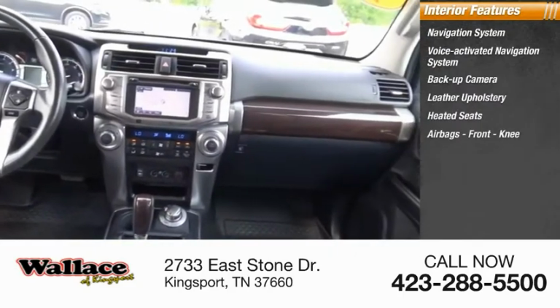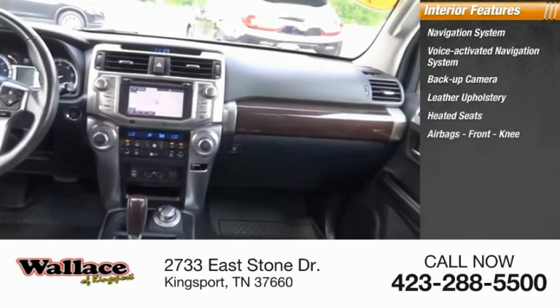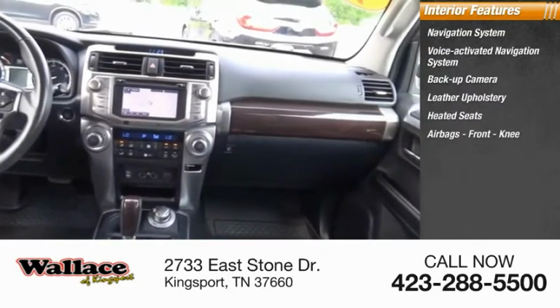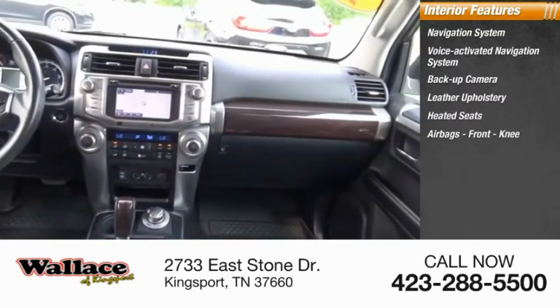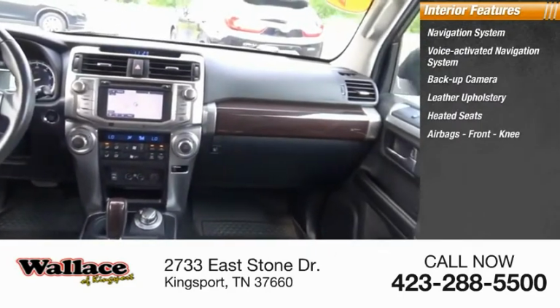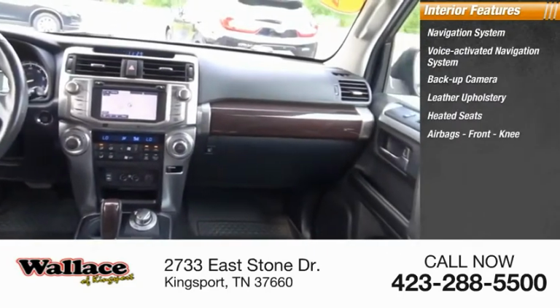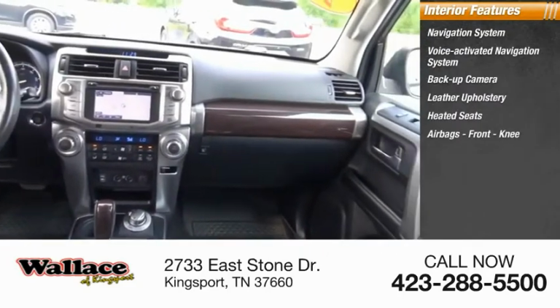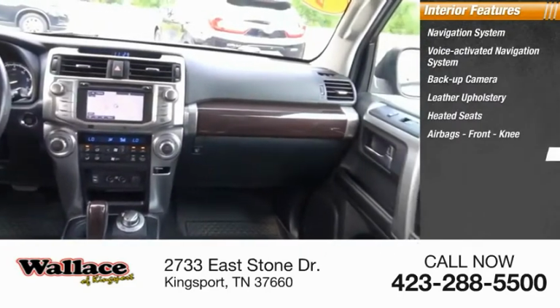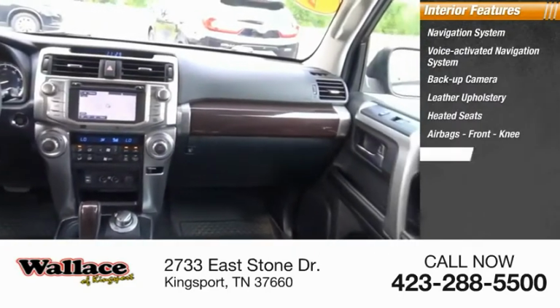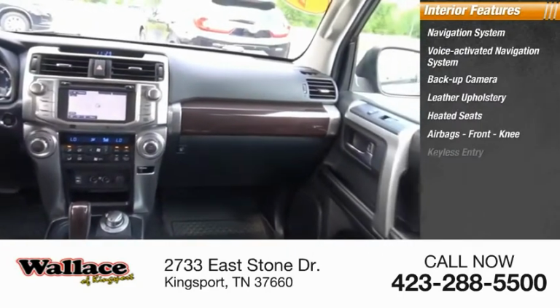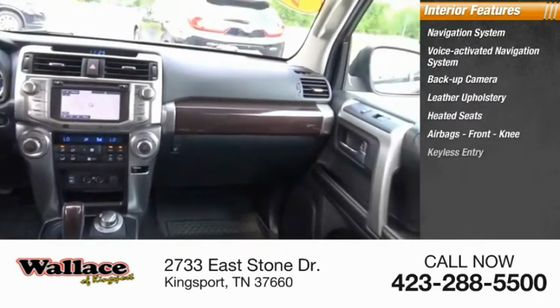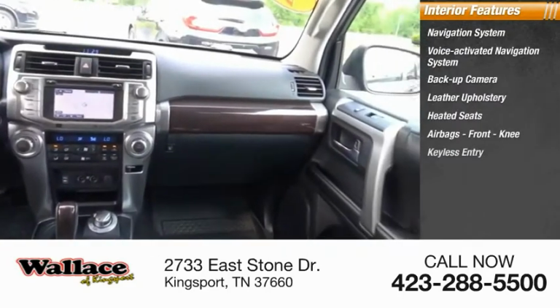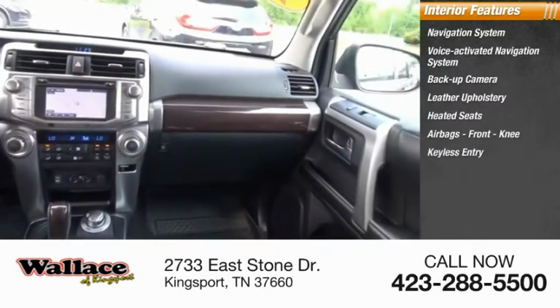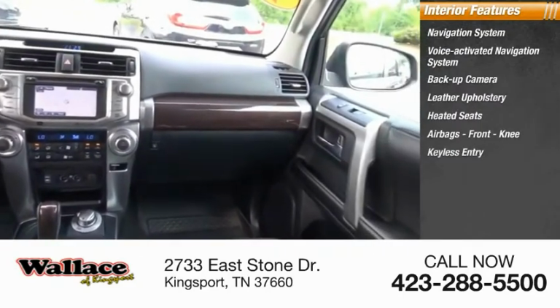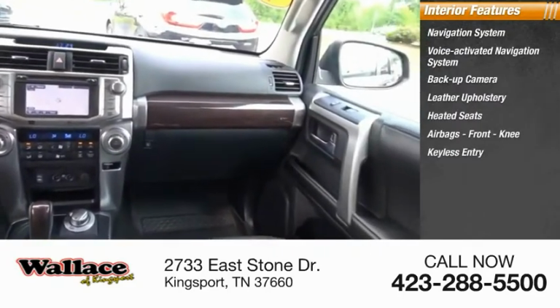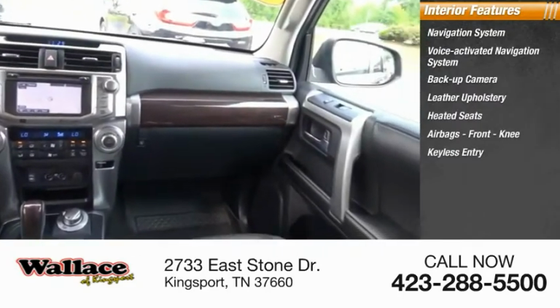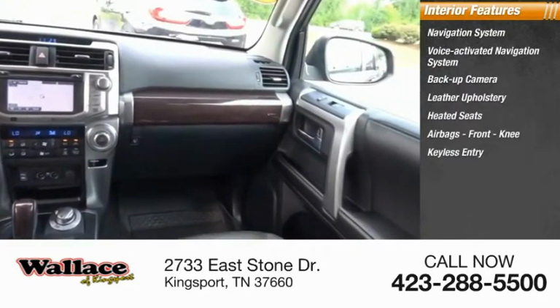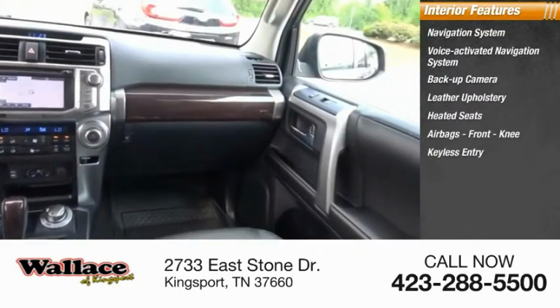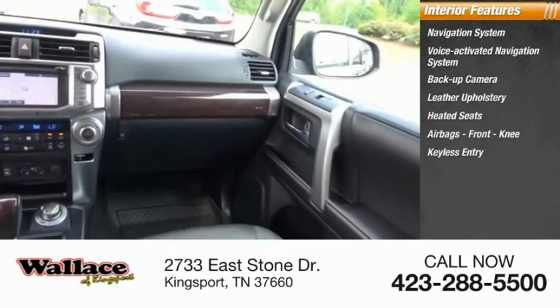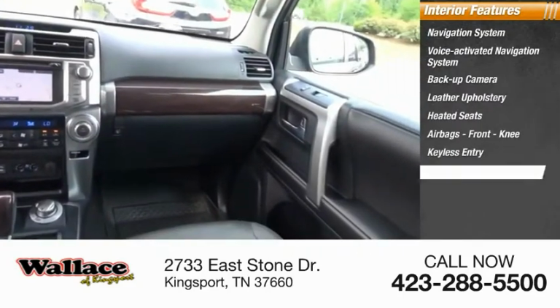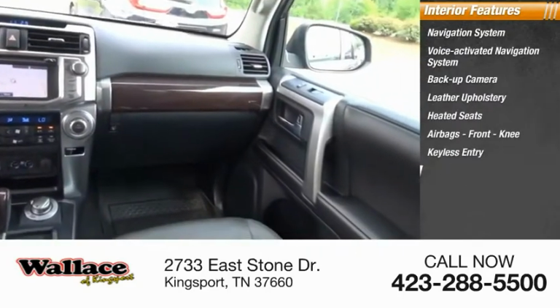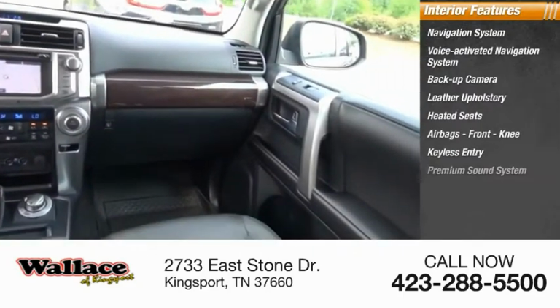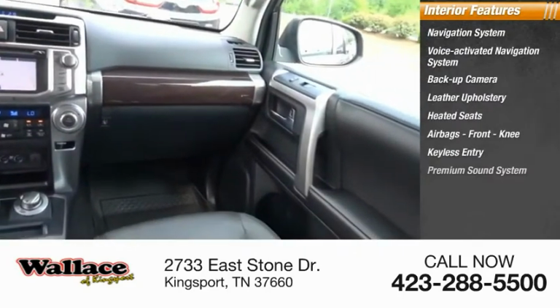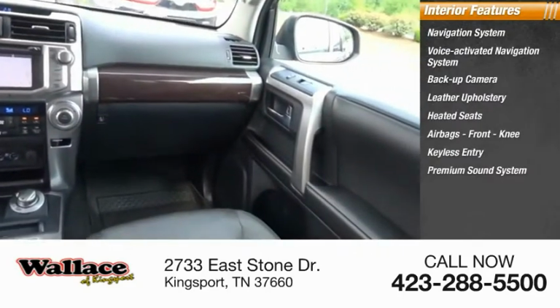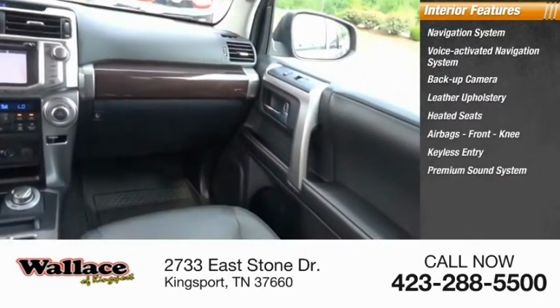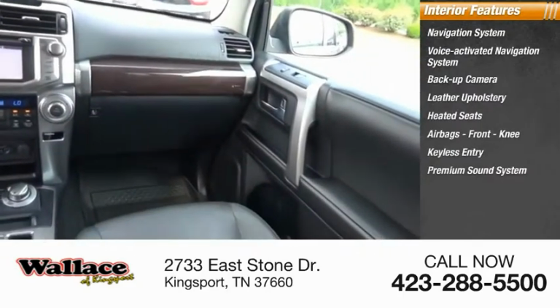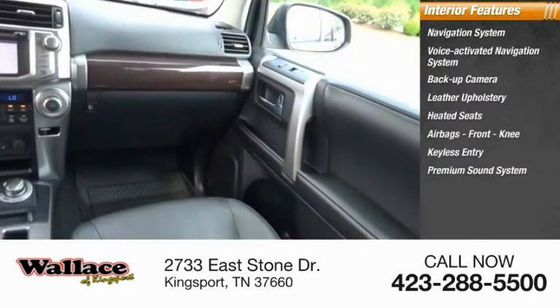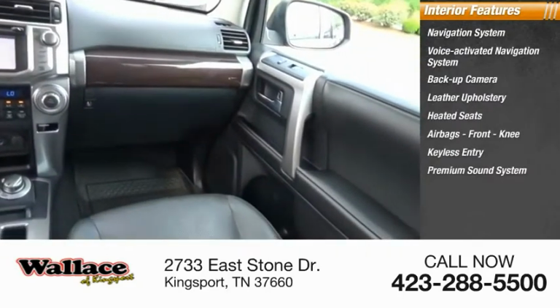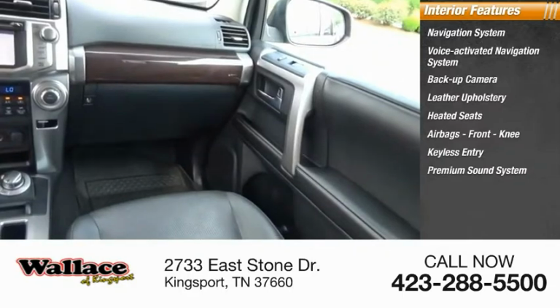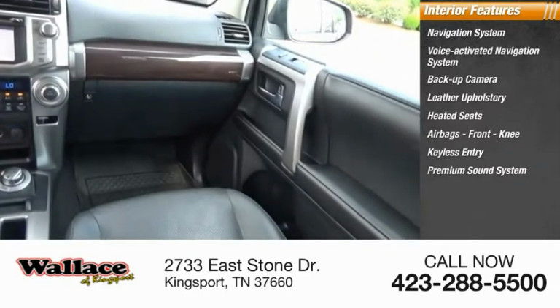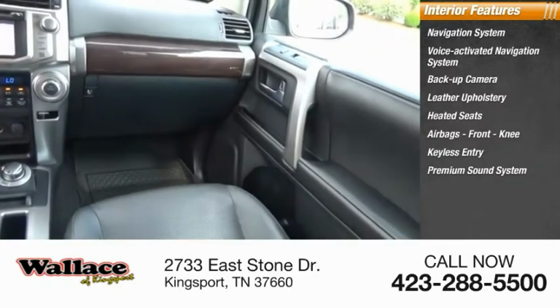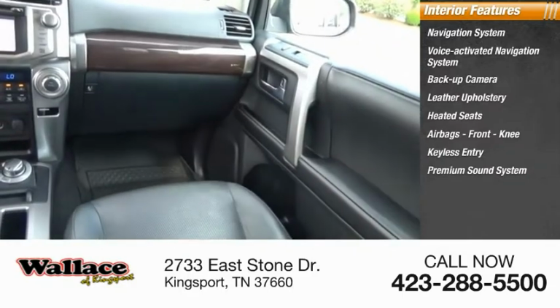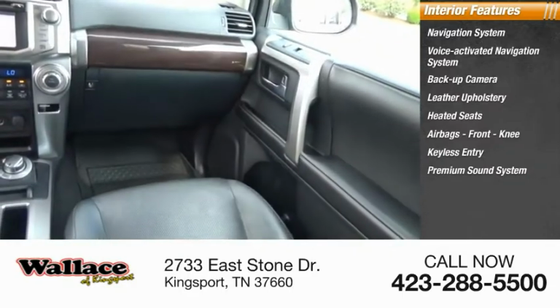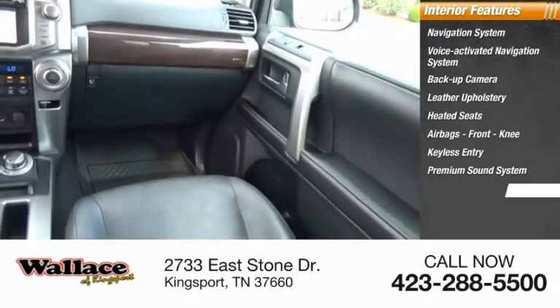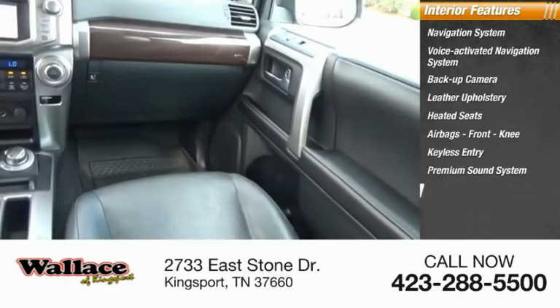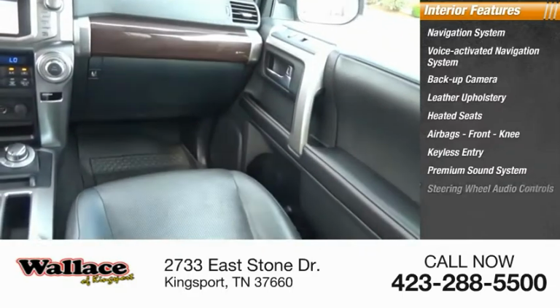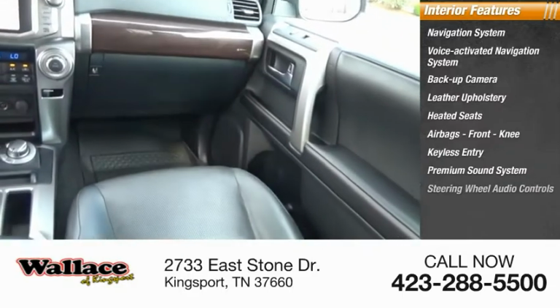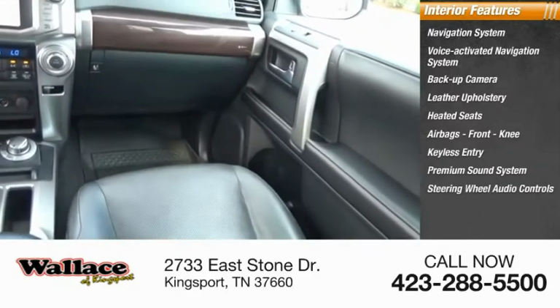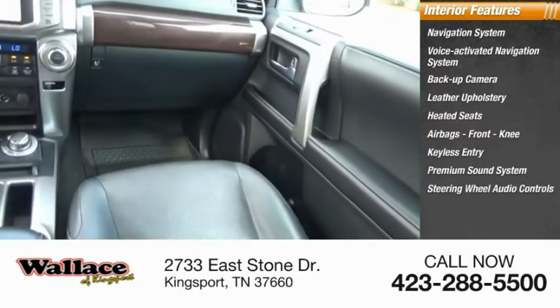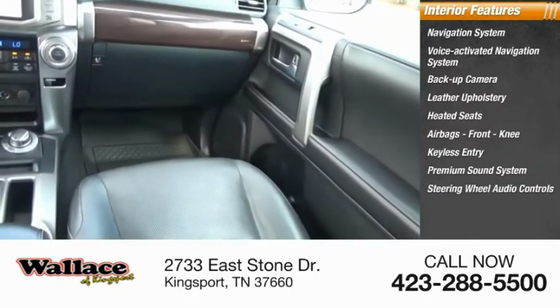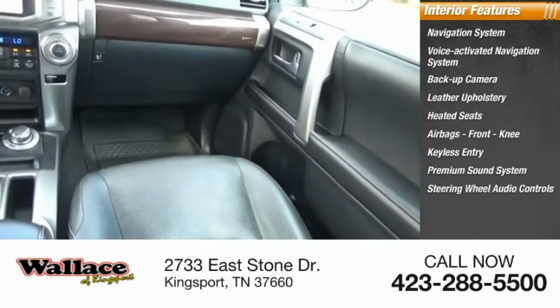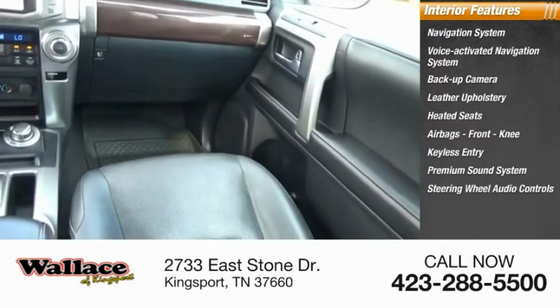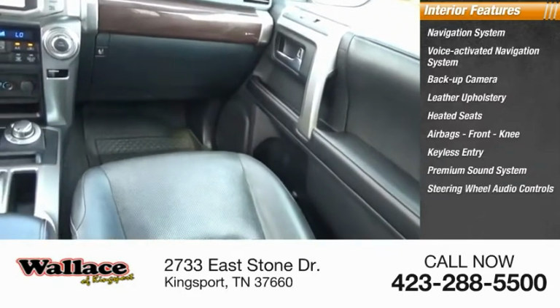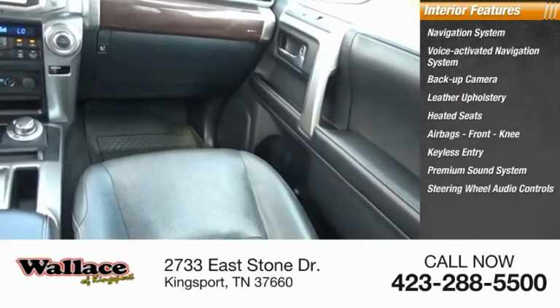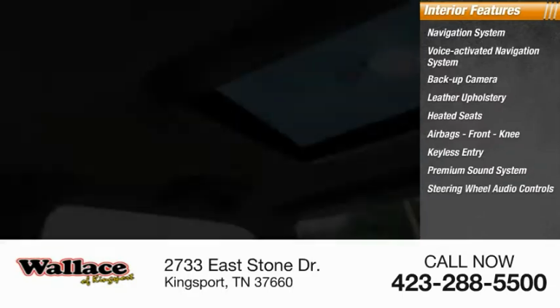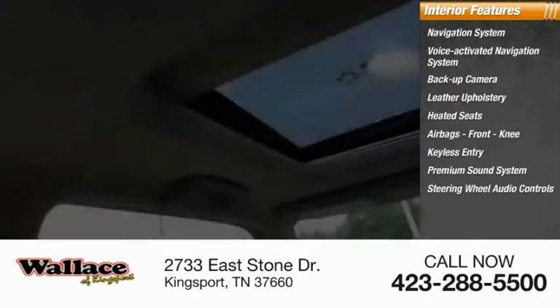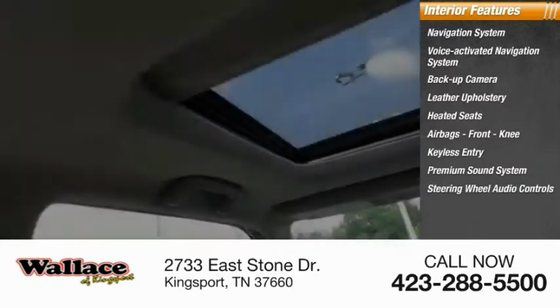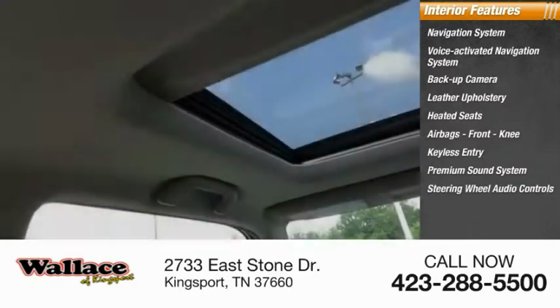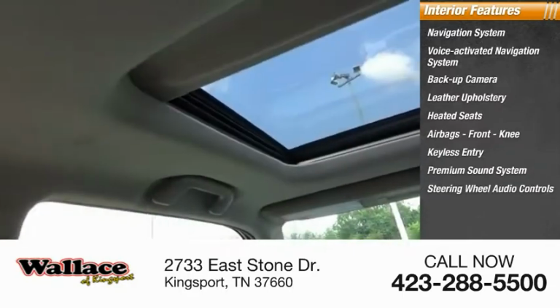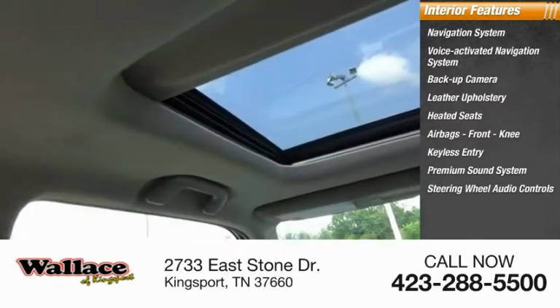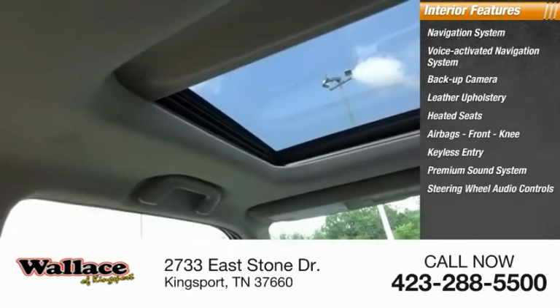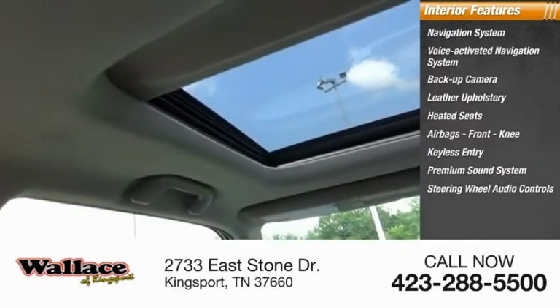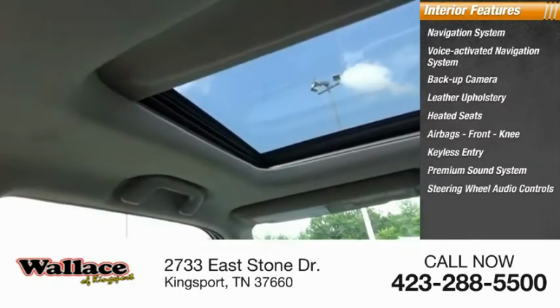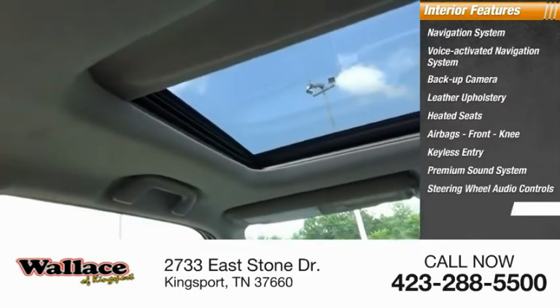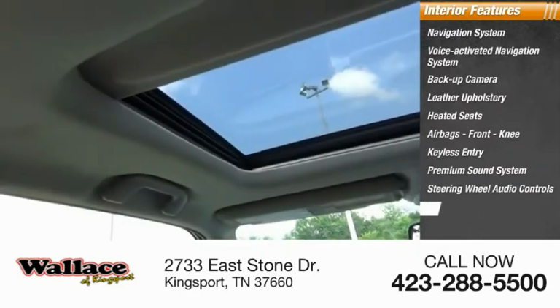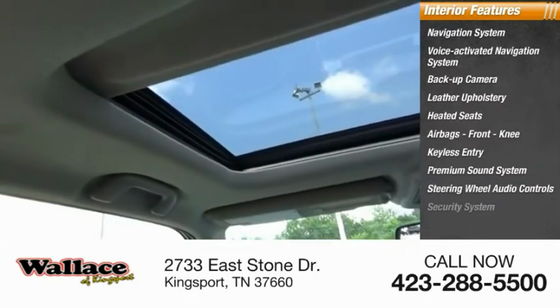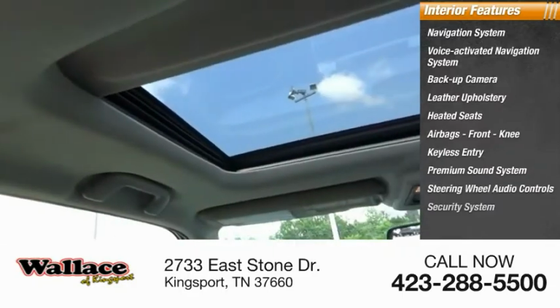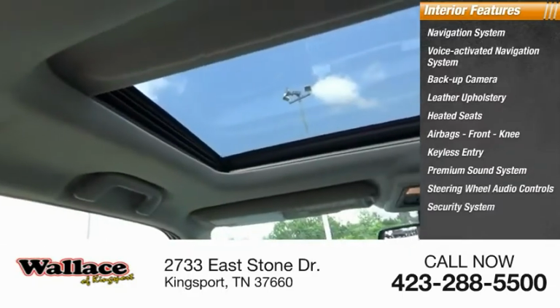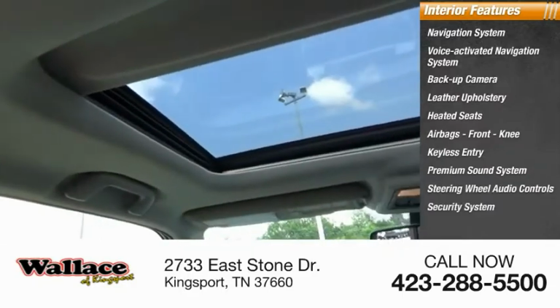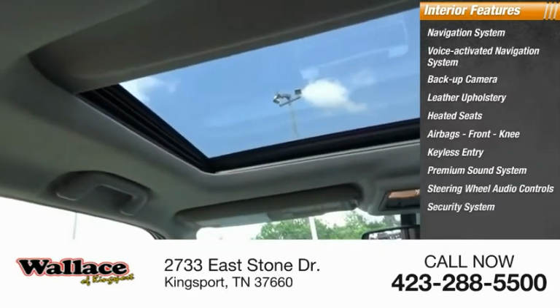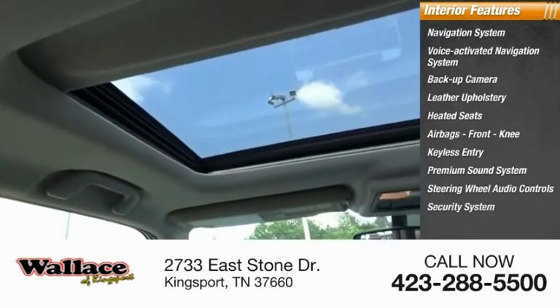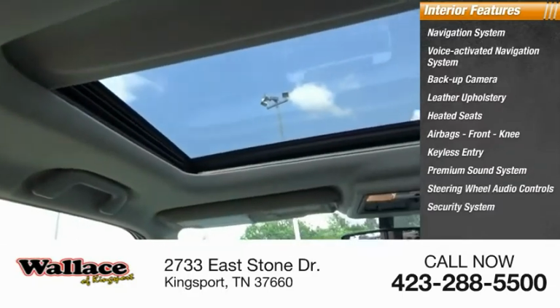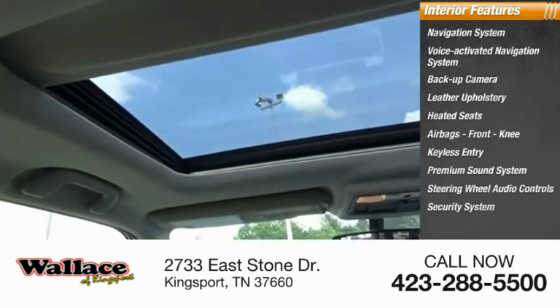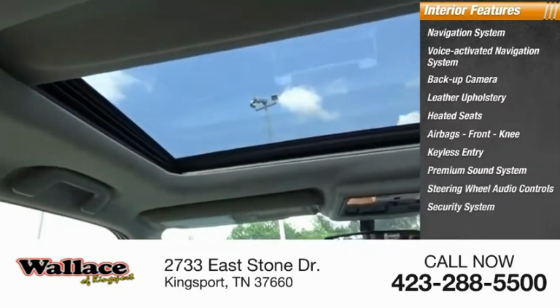Front knee airbags, keyless entry, premium sound system, steering wheel audio controls, and security system.